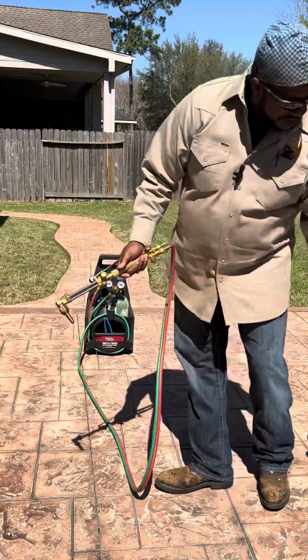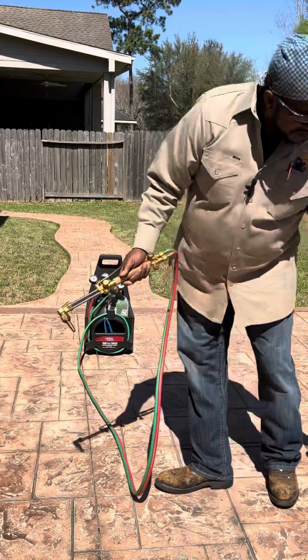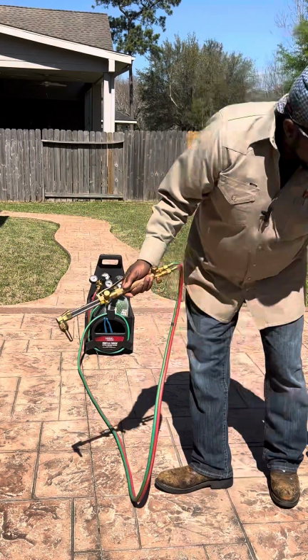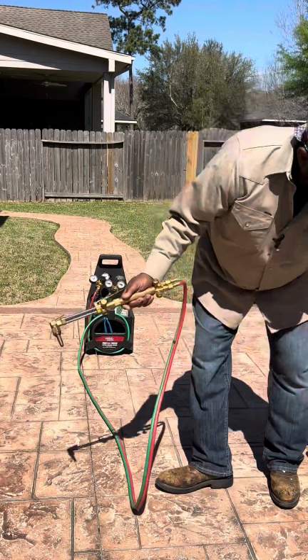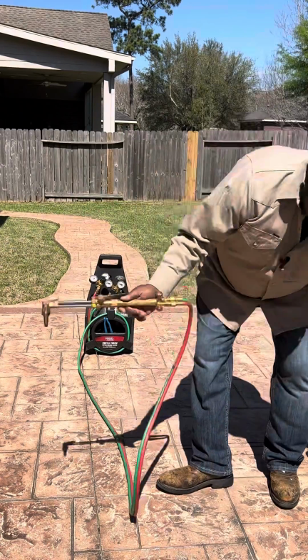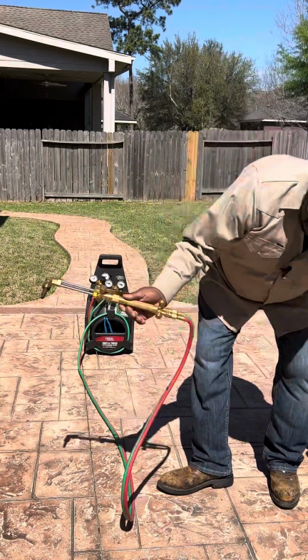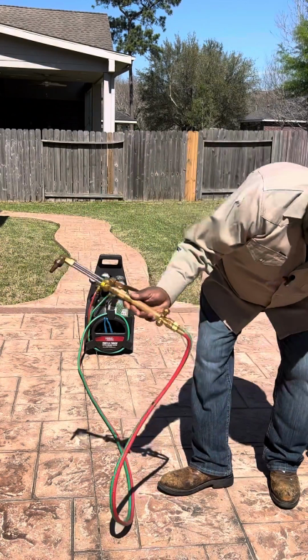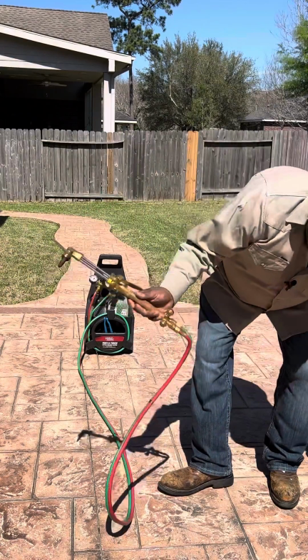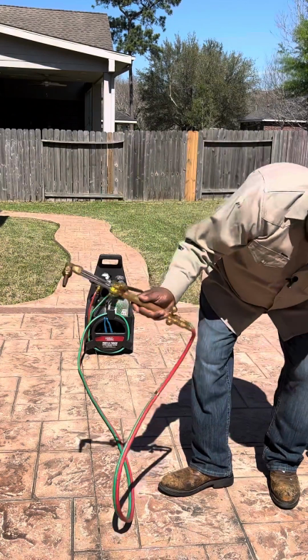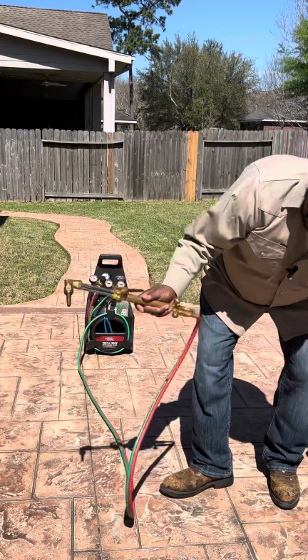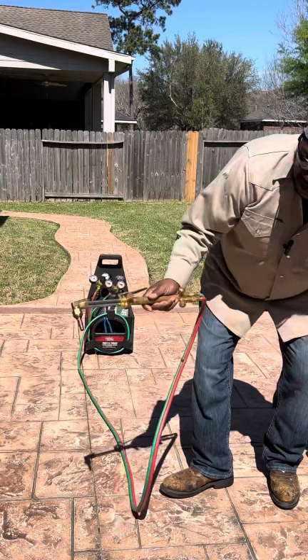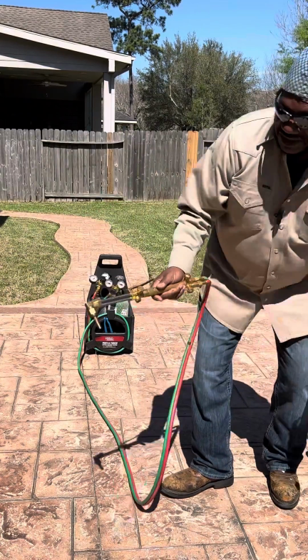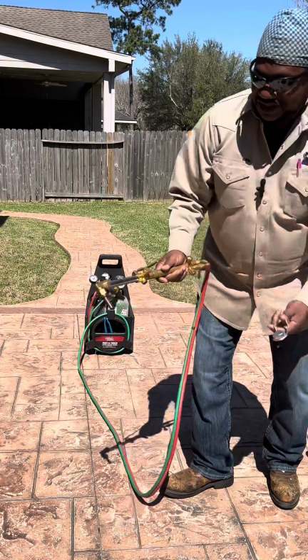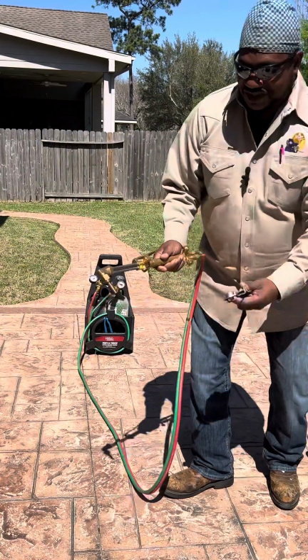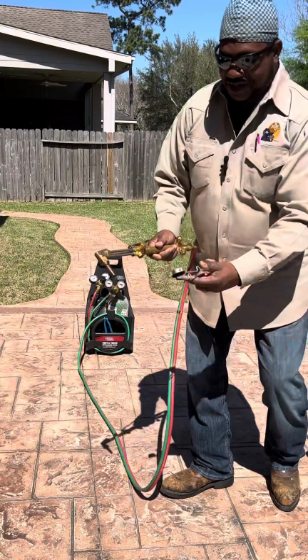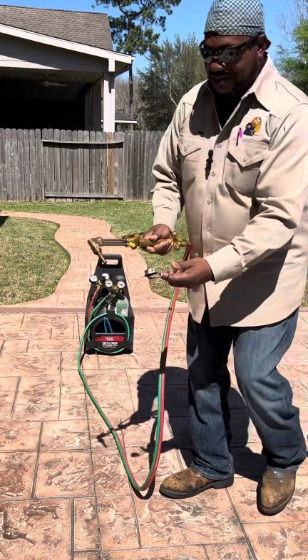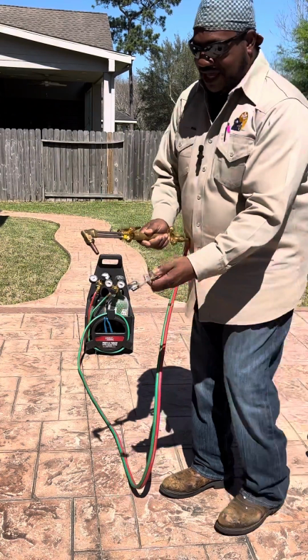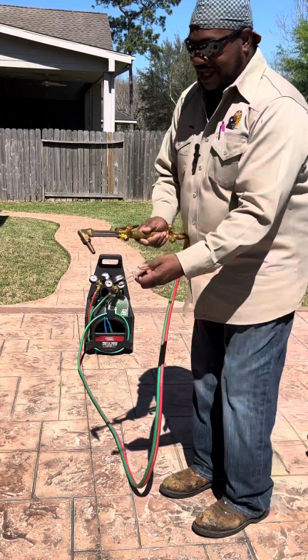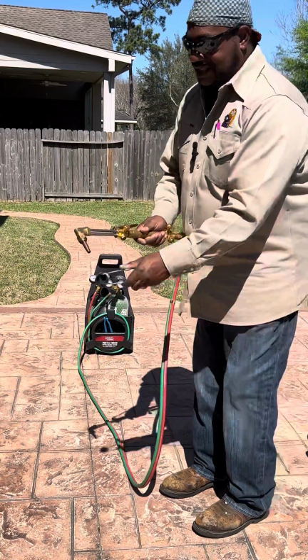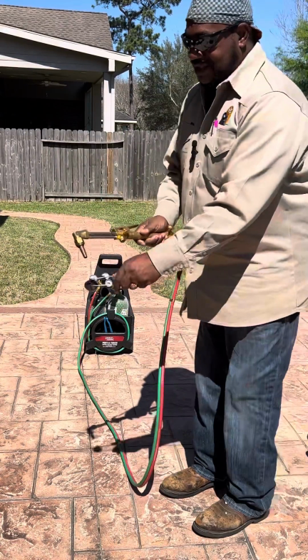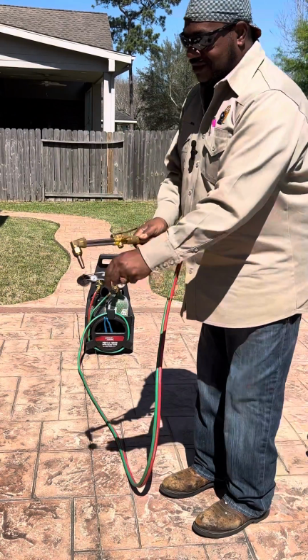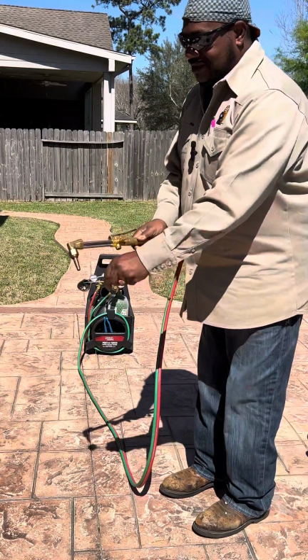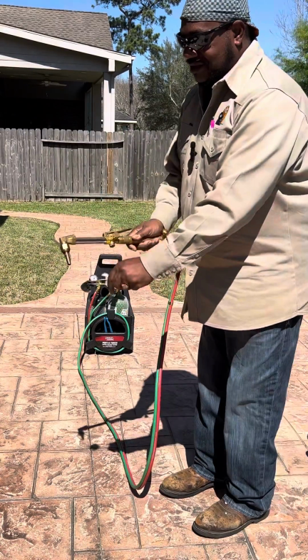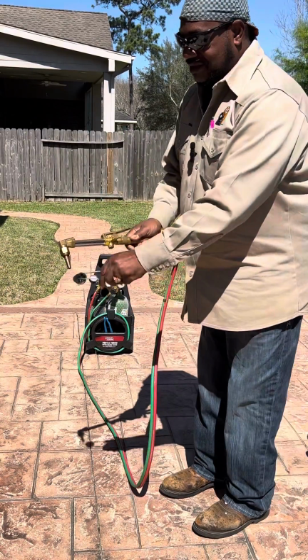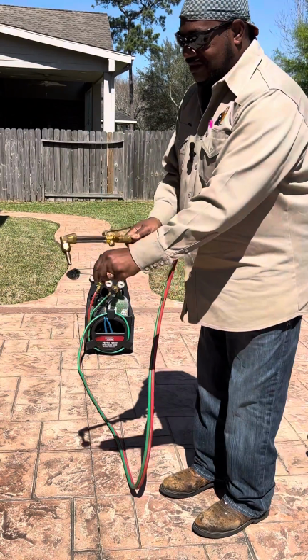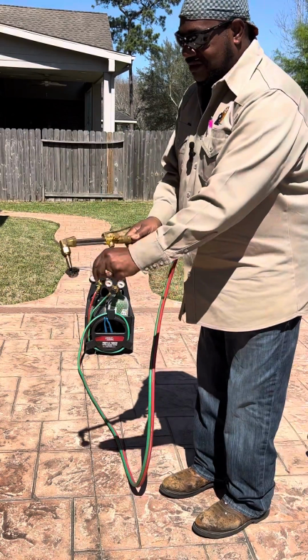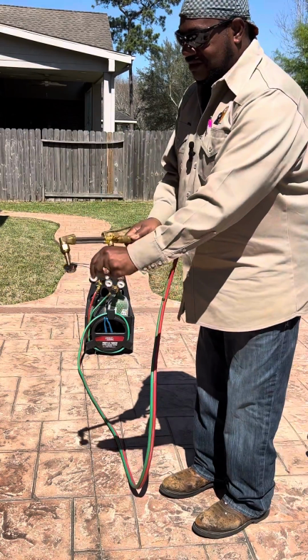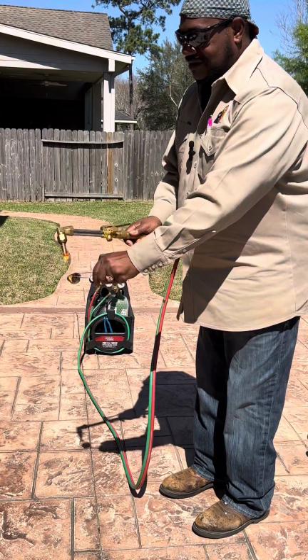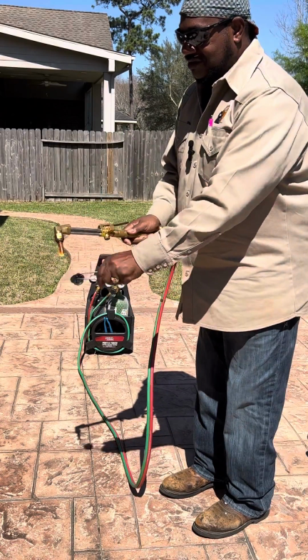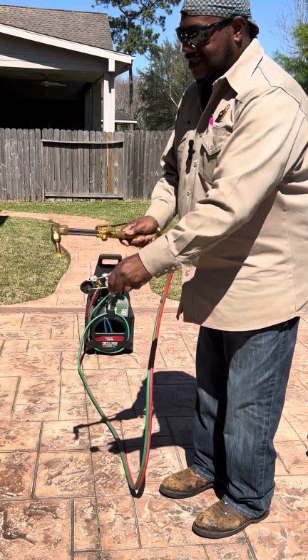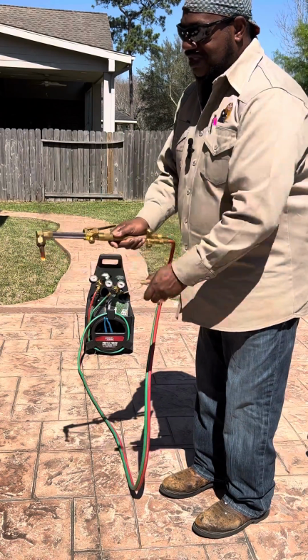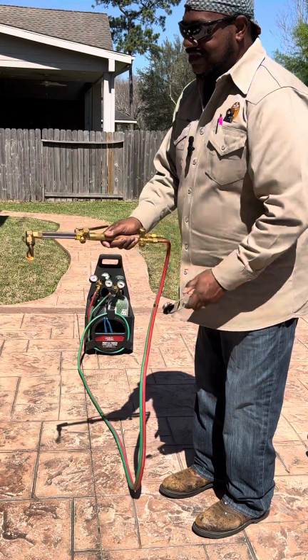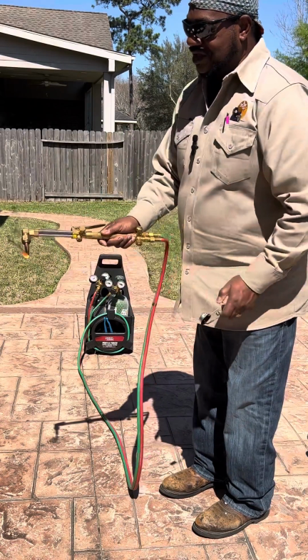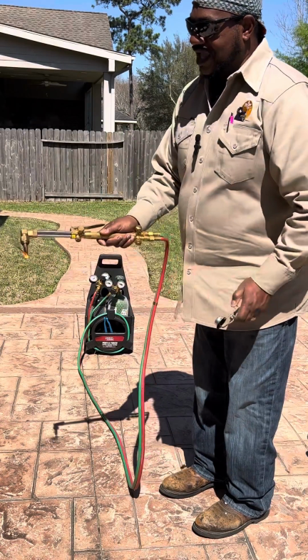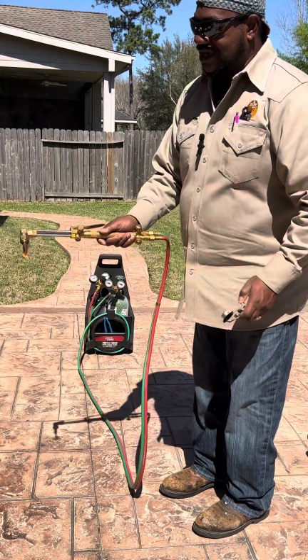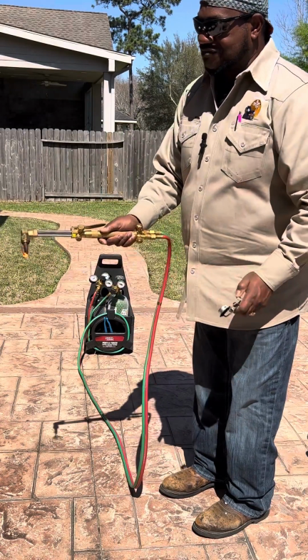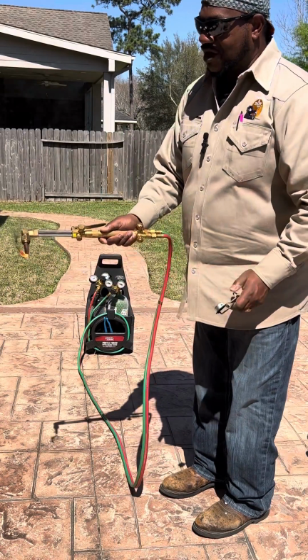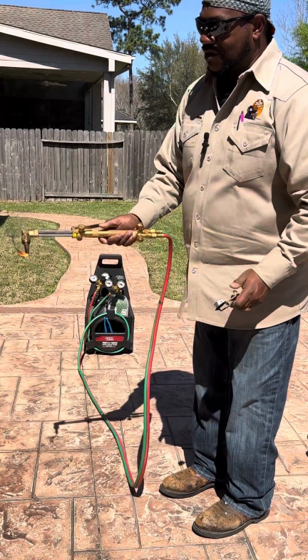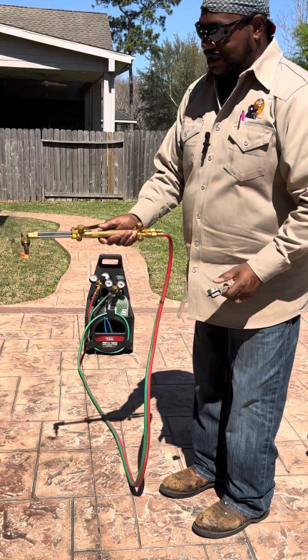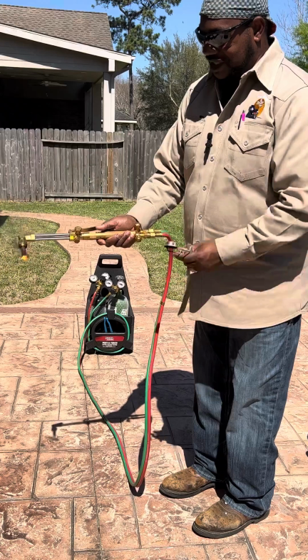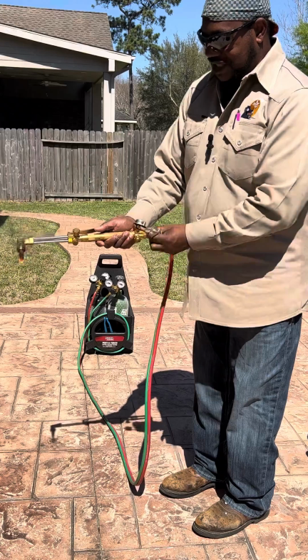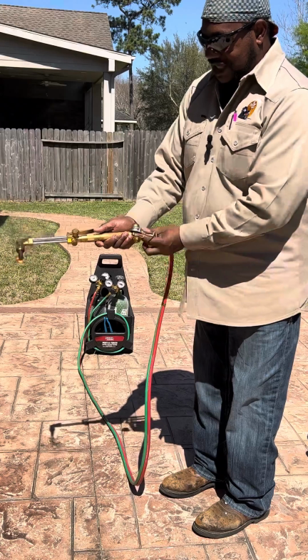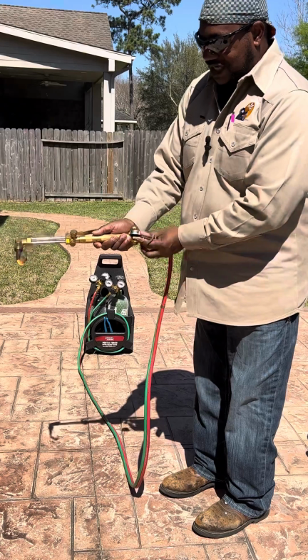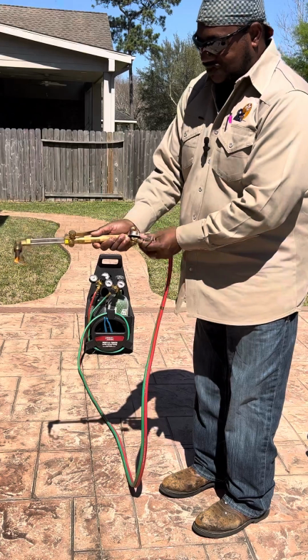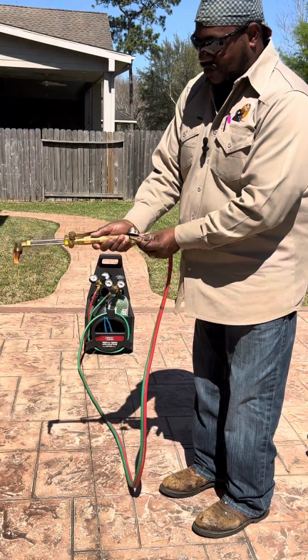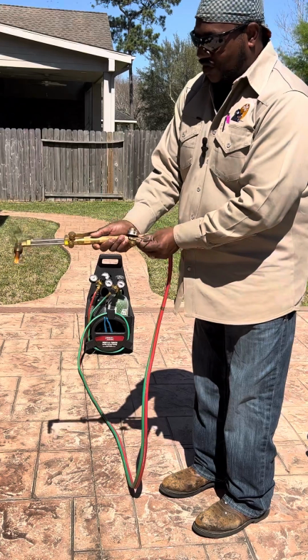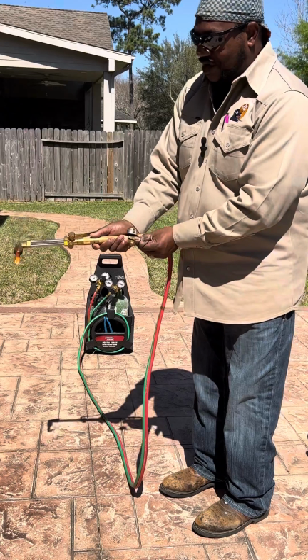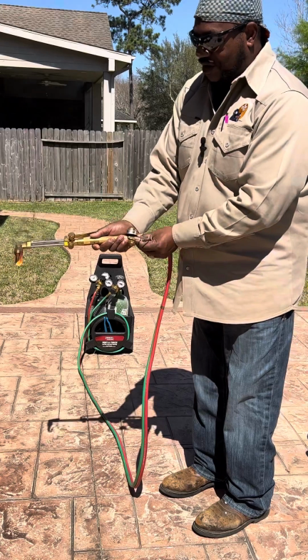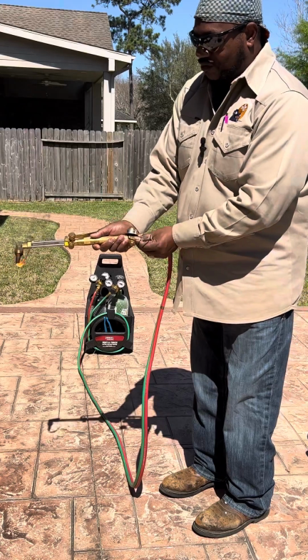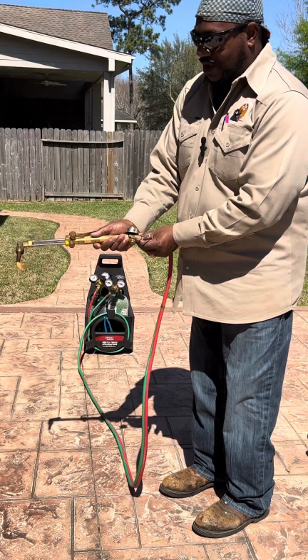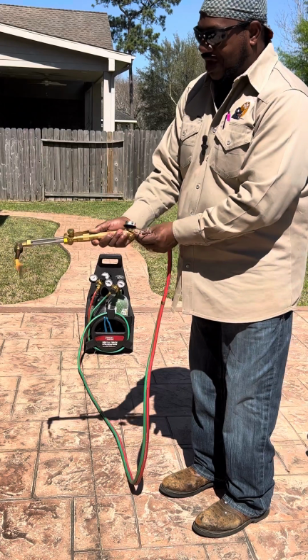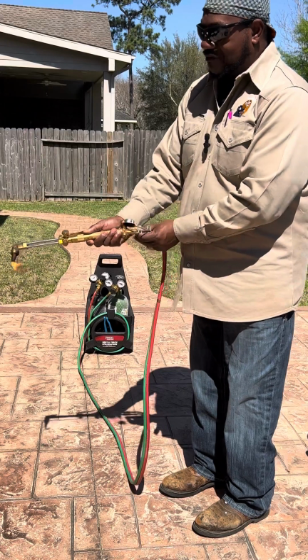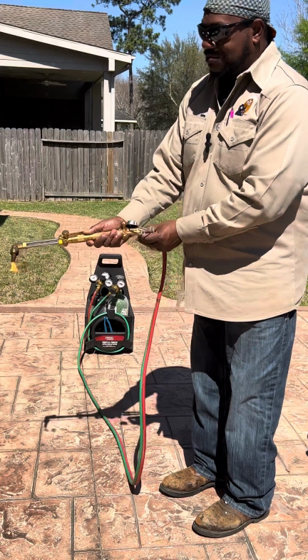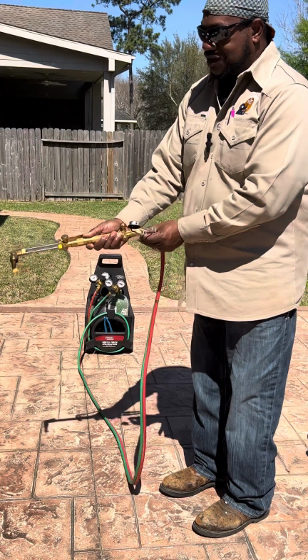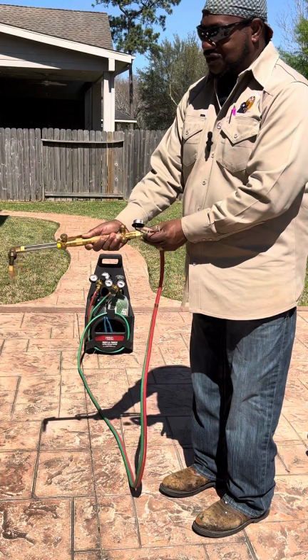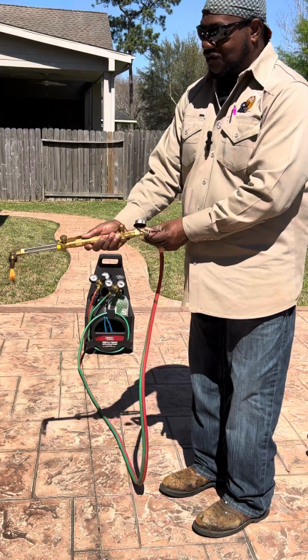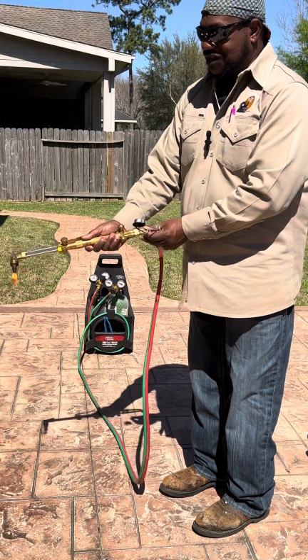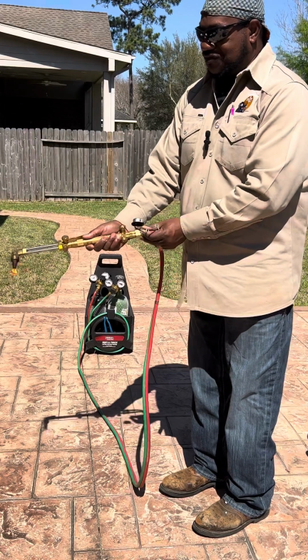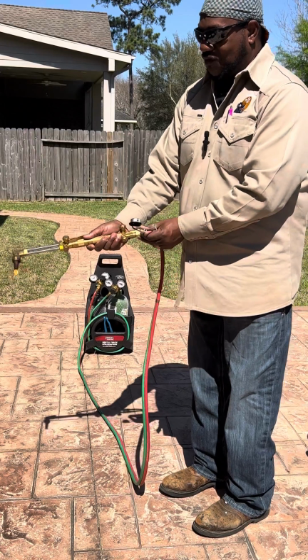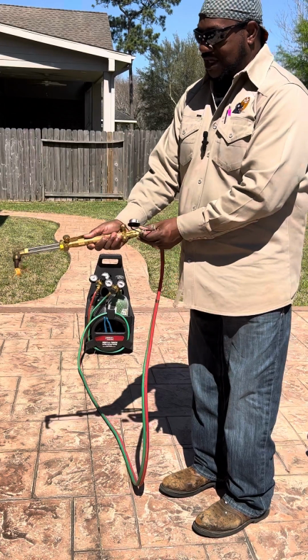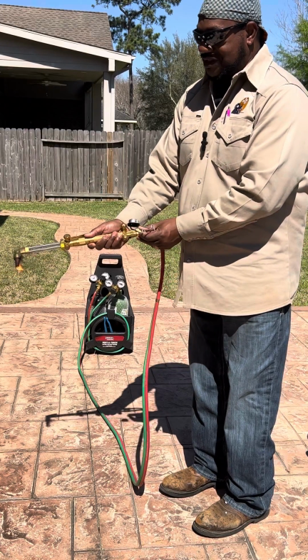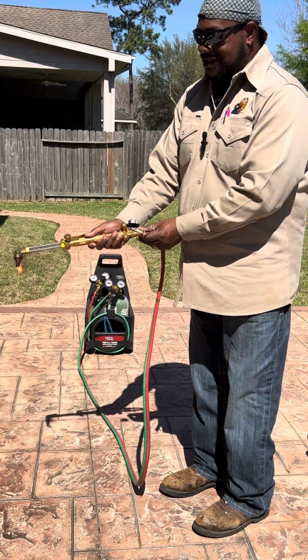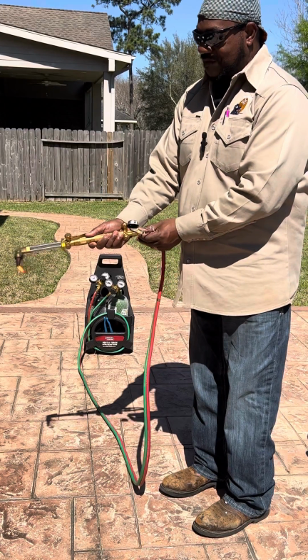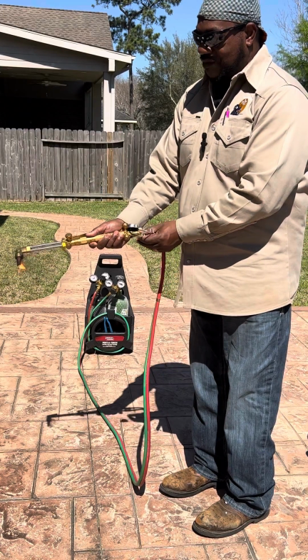I'm gonna light this — see, I still got a small leak and it's turned all the way off. I'm just doing this for an example.